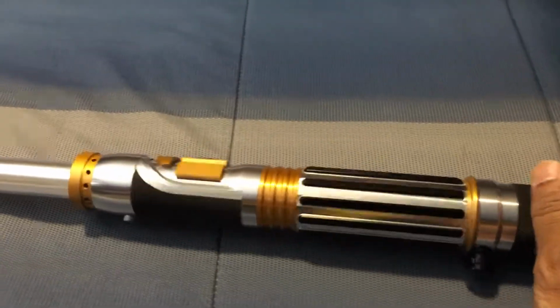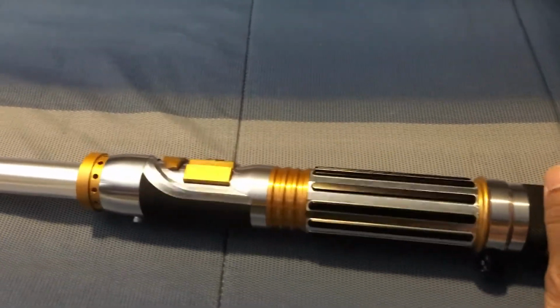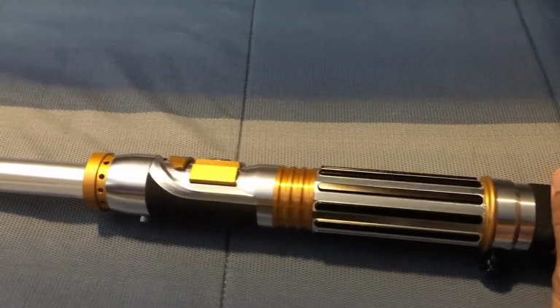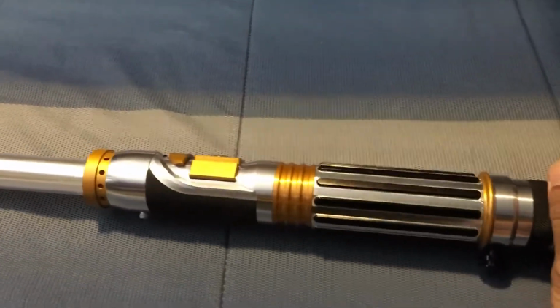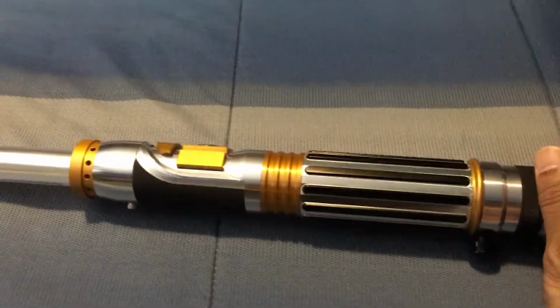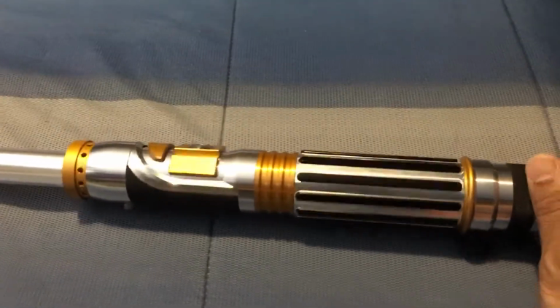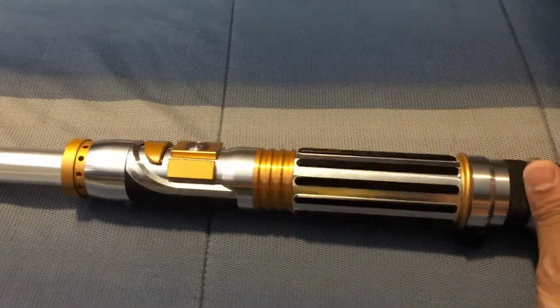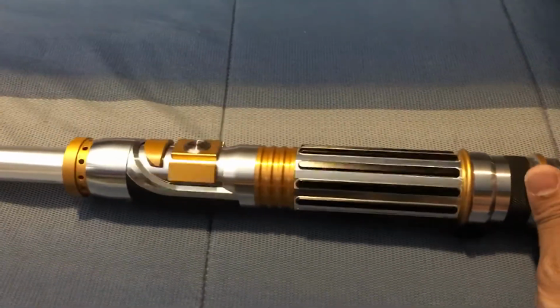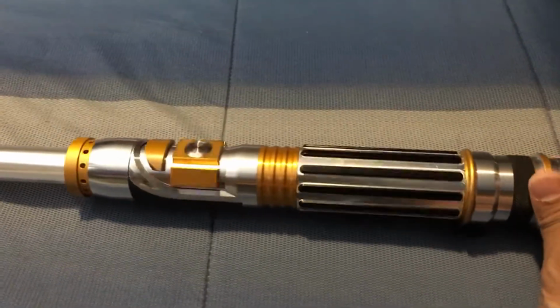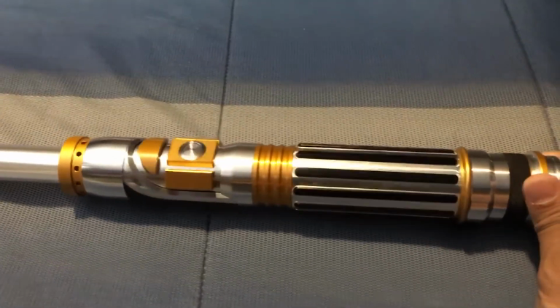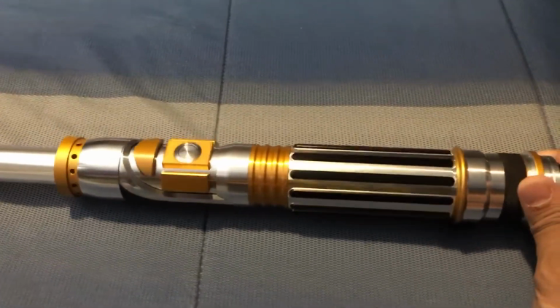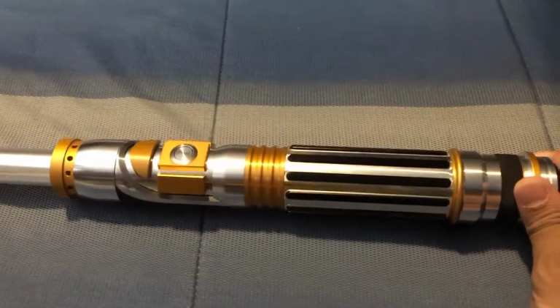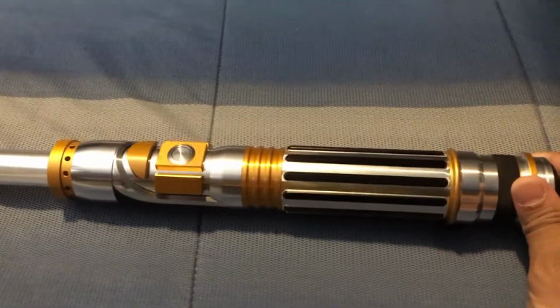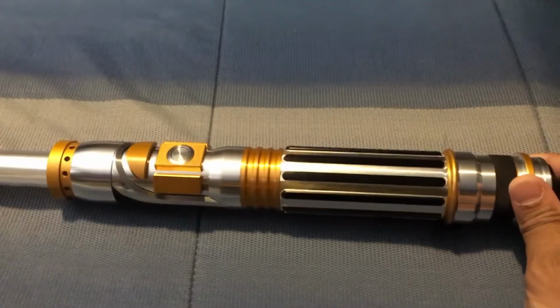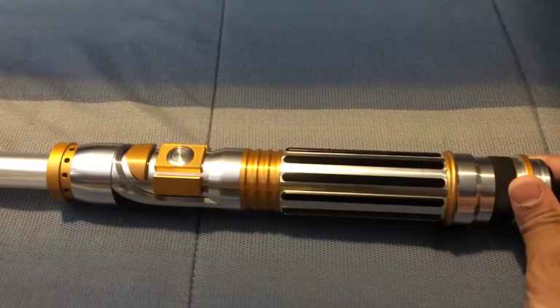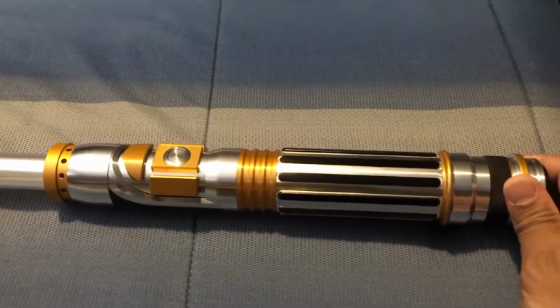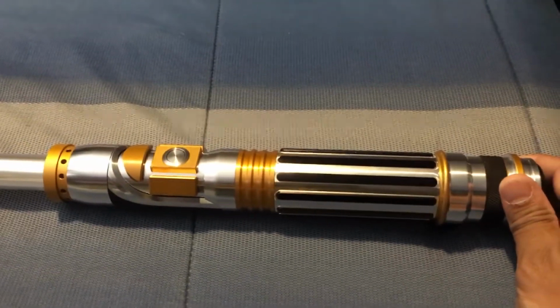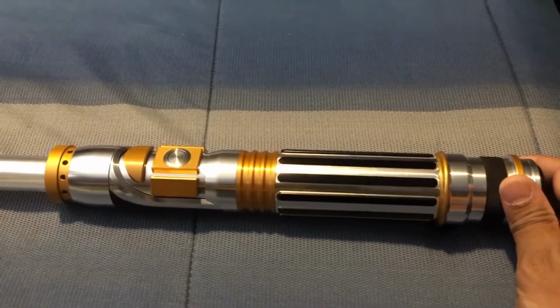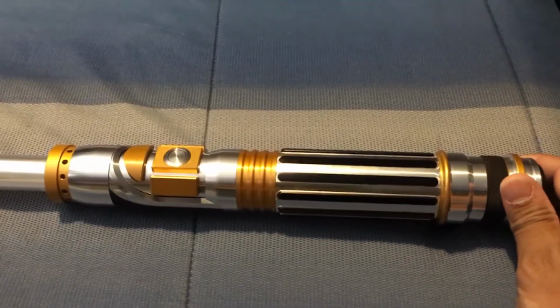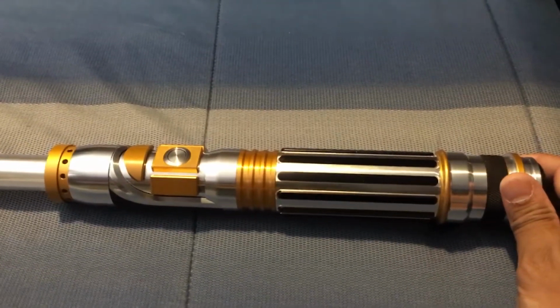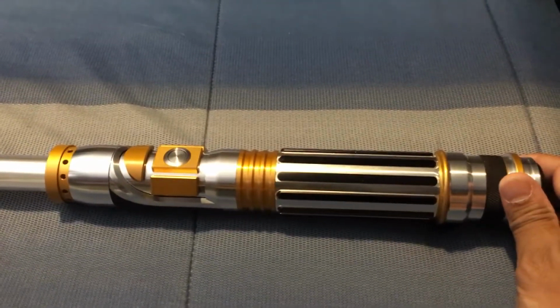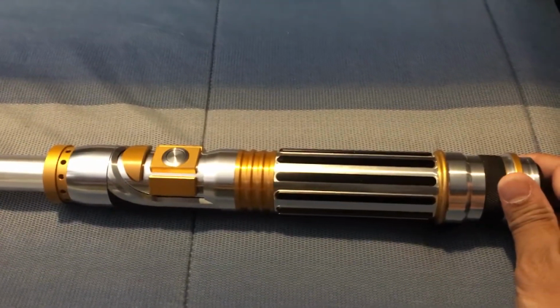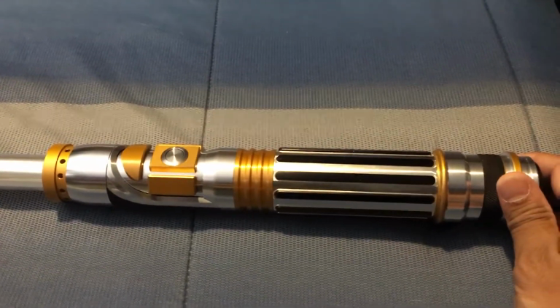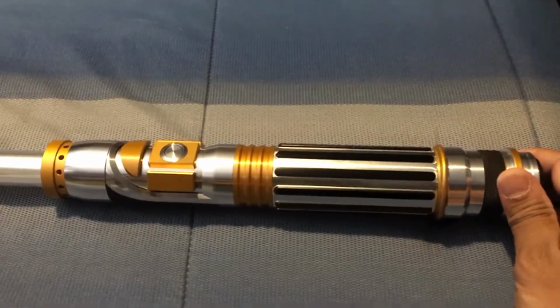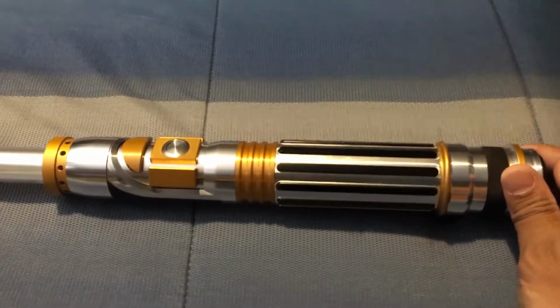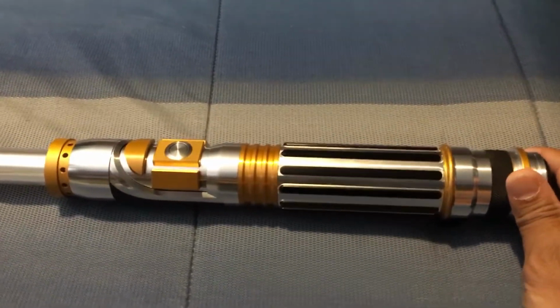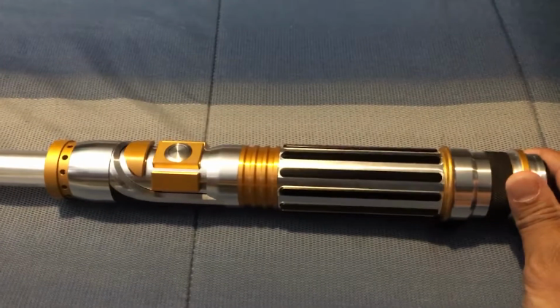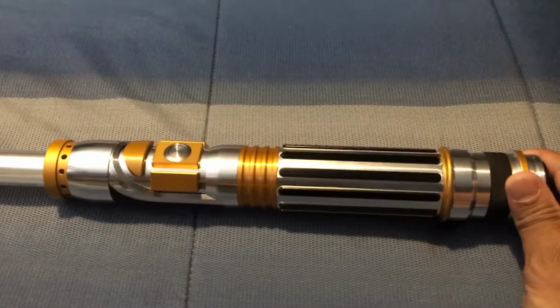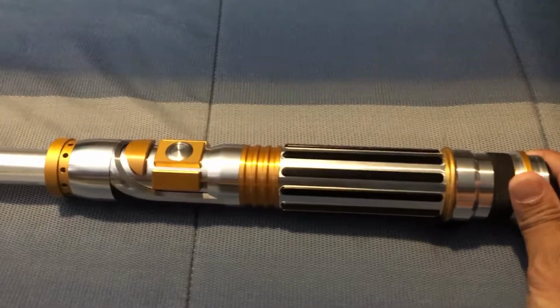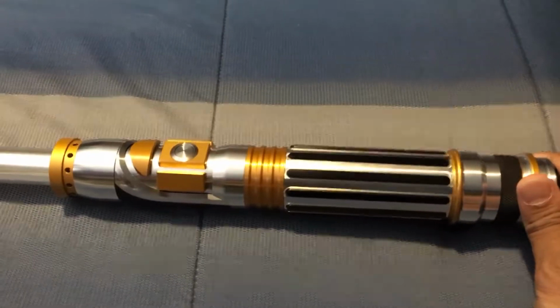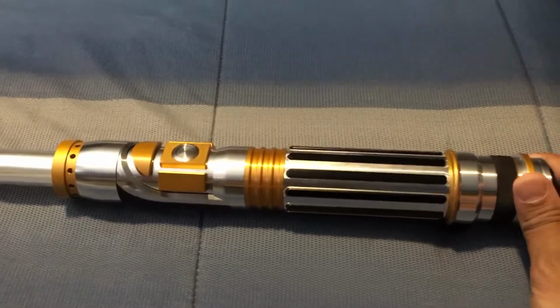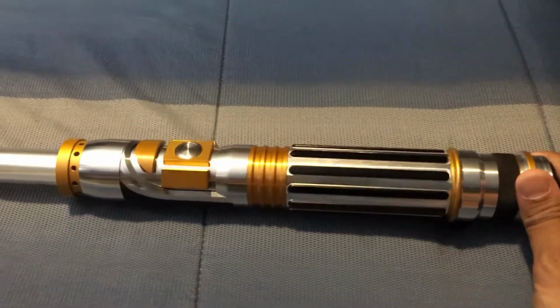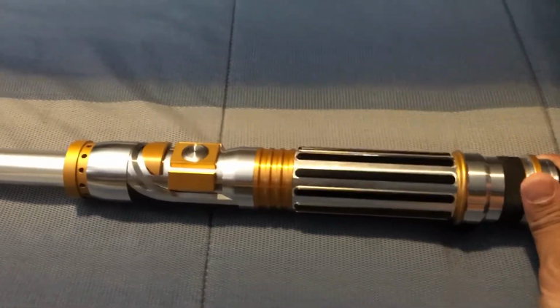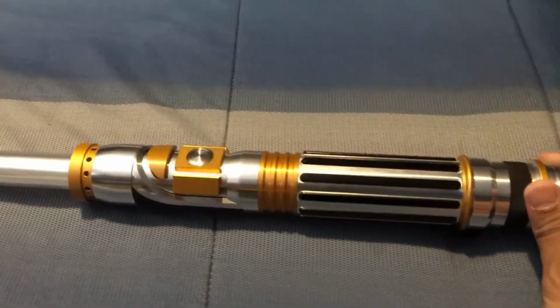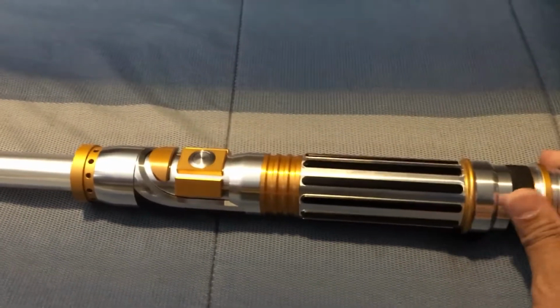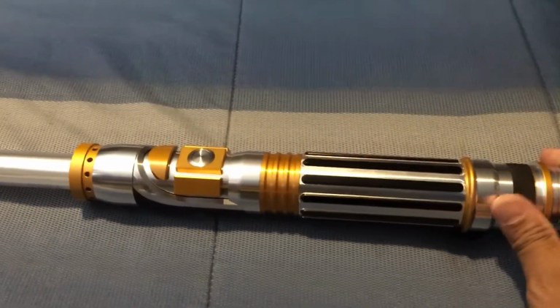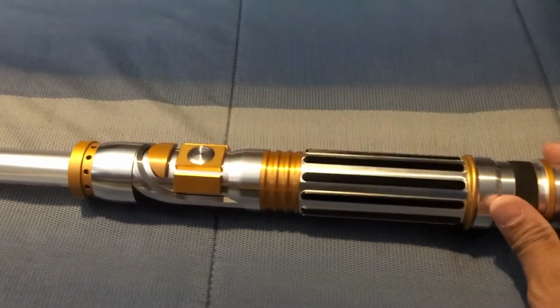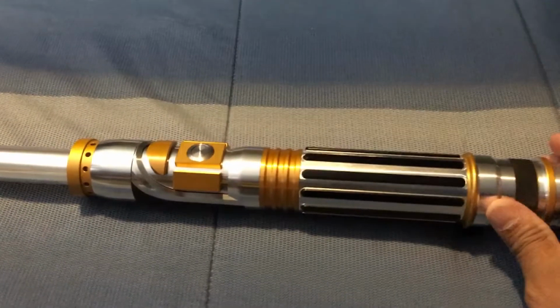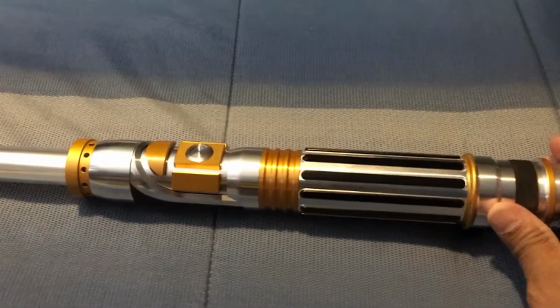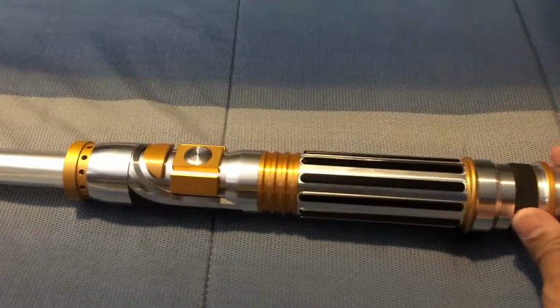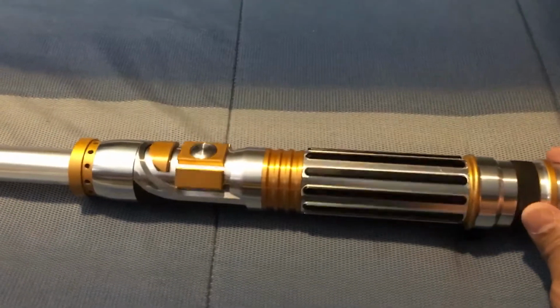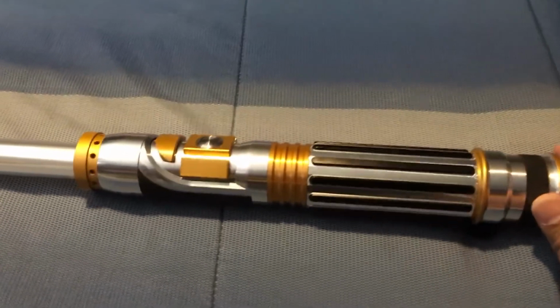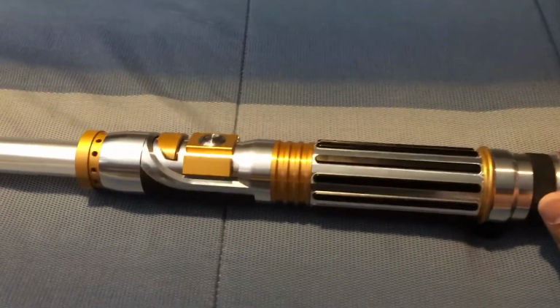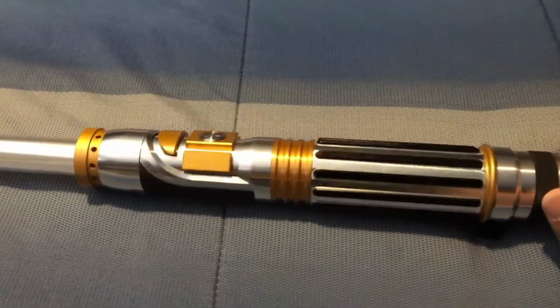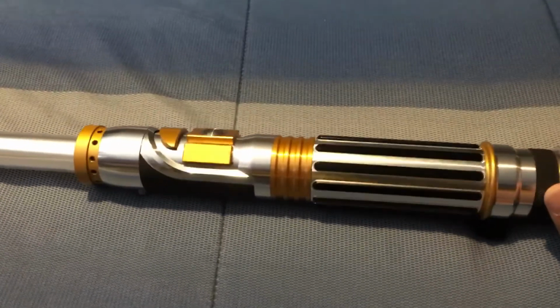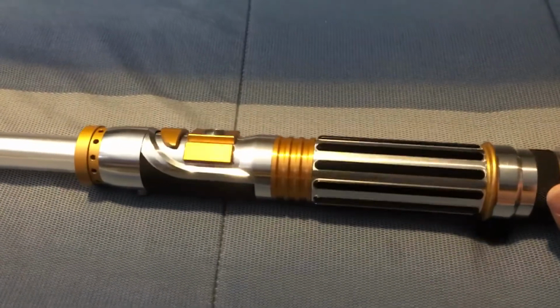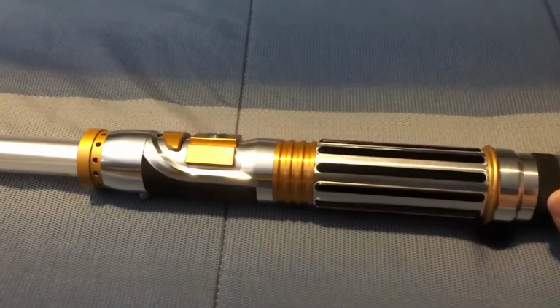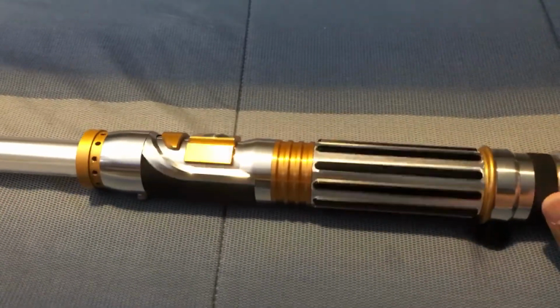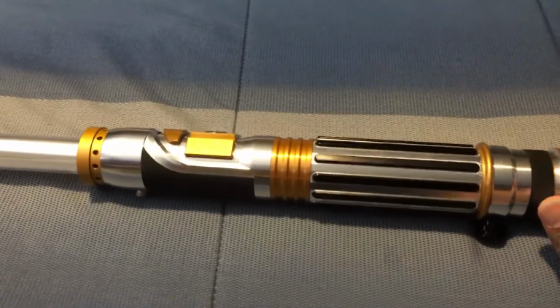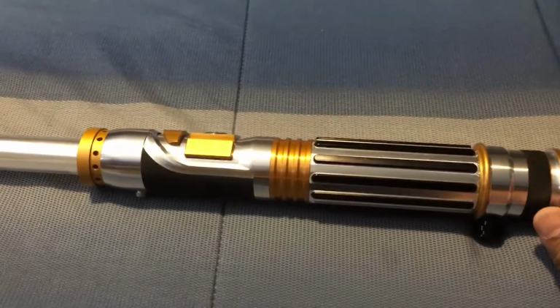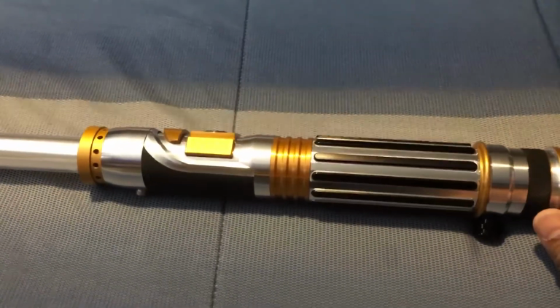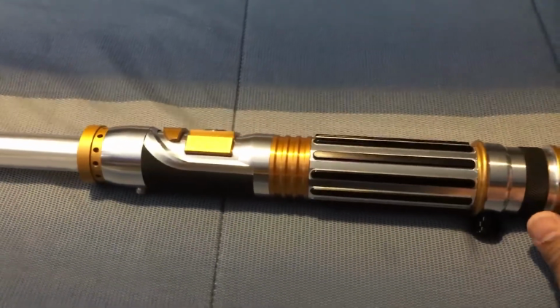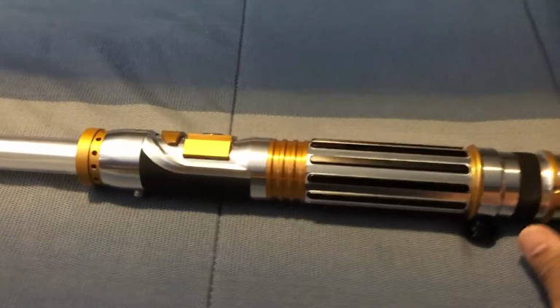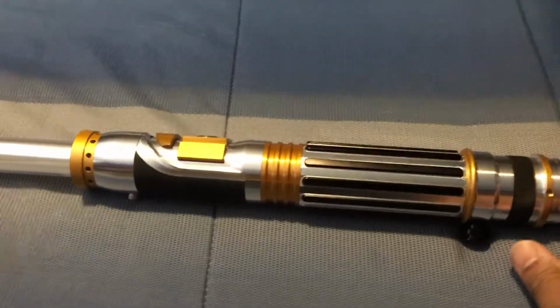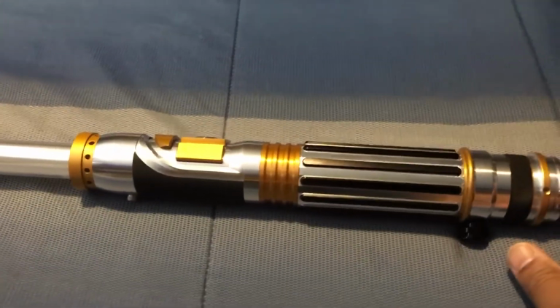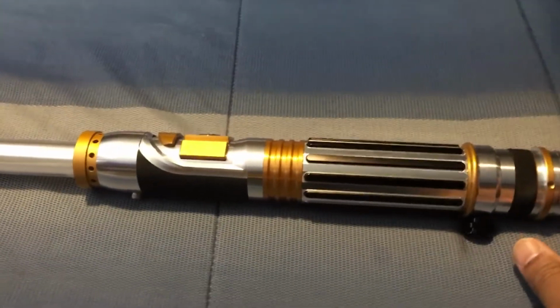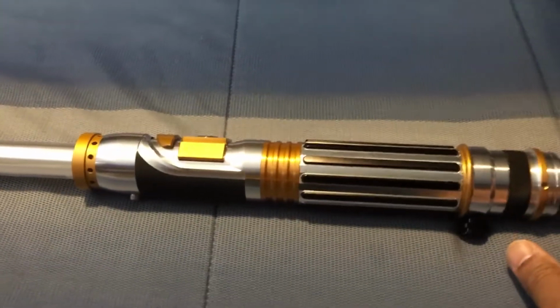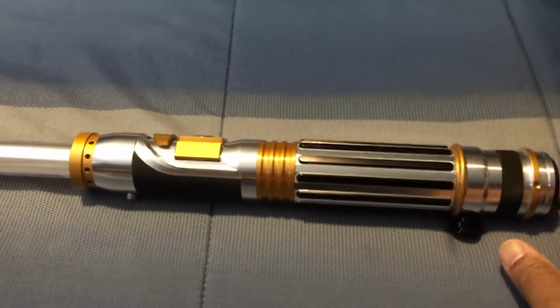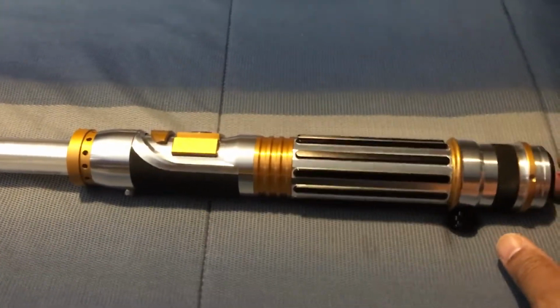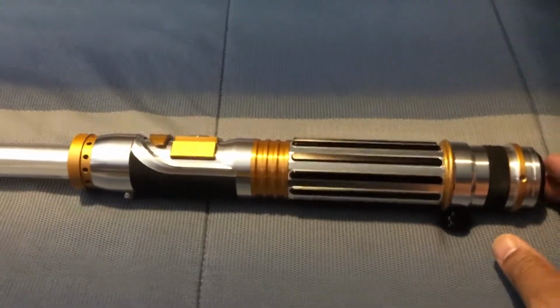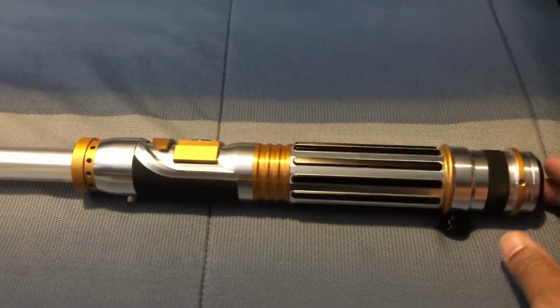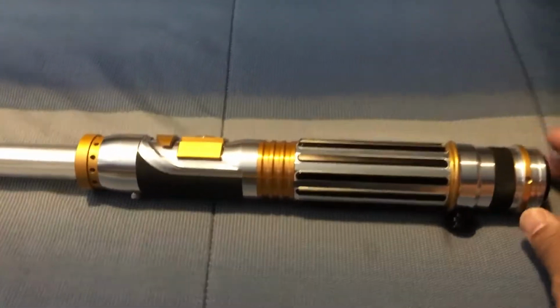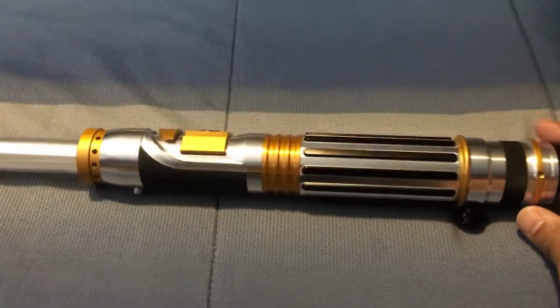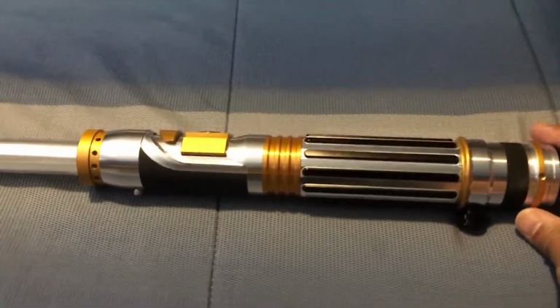It does have six other sound fonts that are stored on the saber. I think that's a really cool feature.